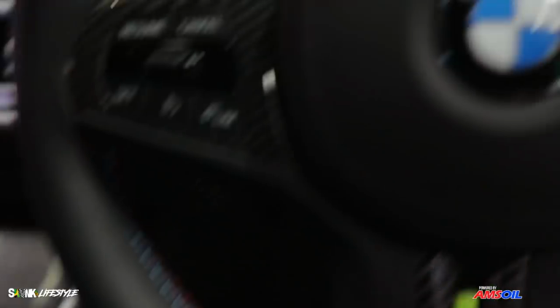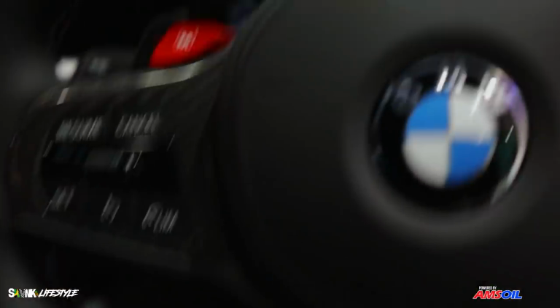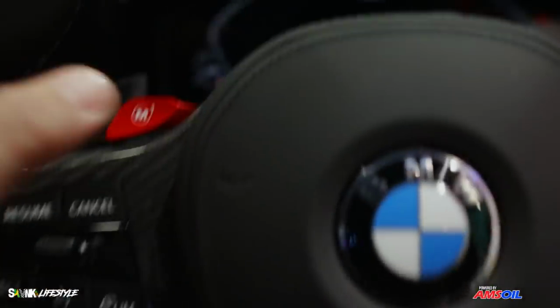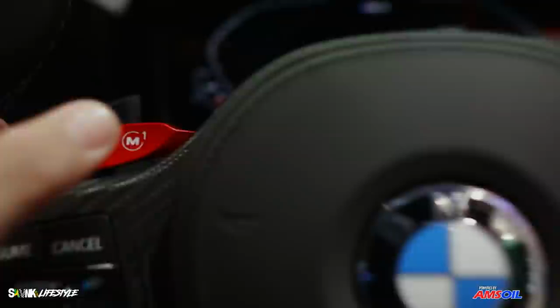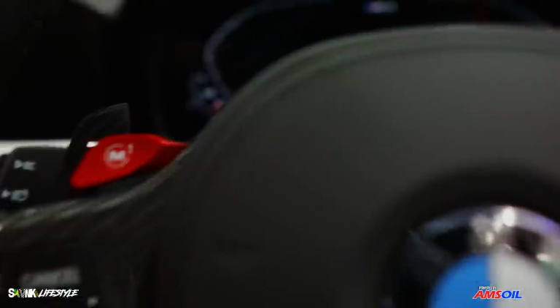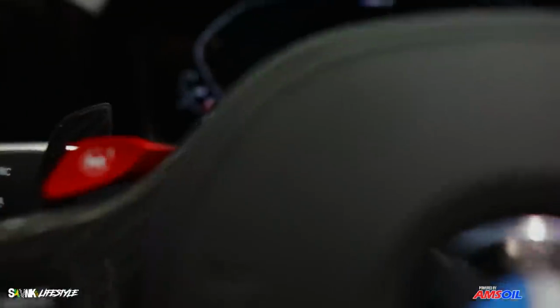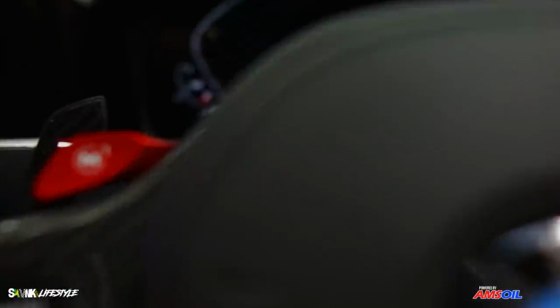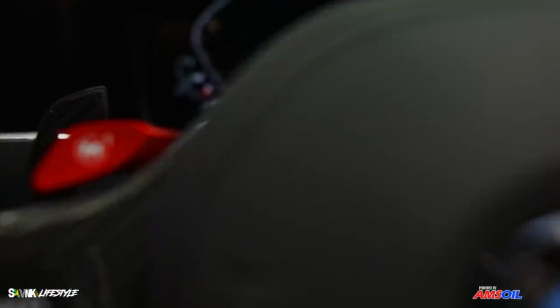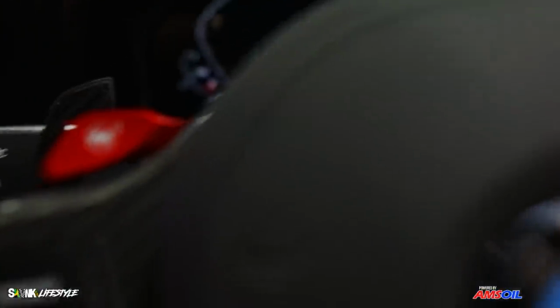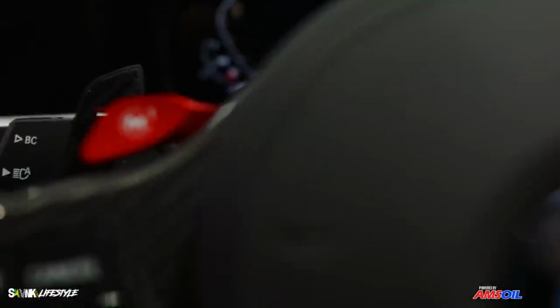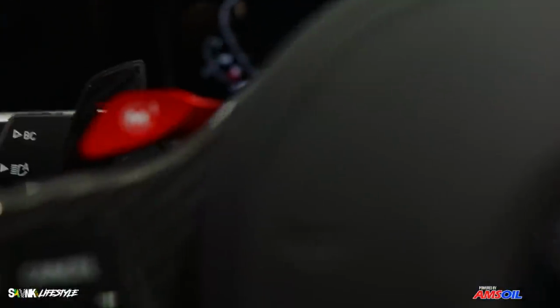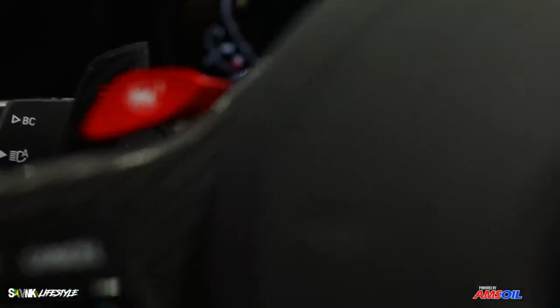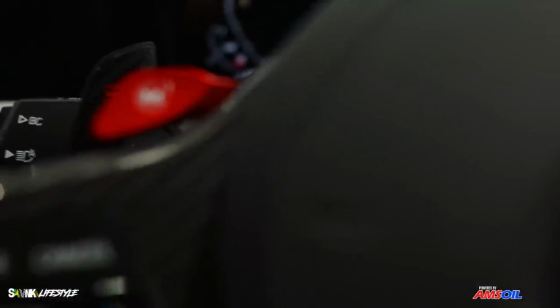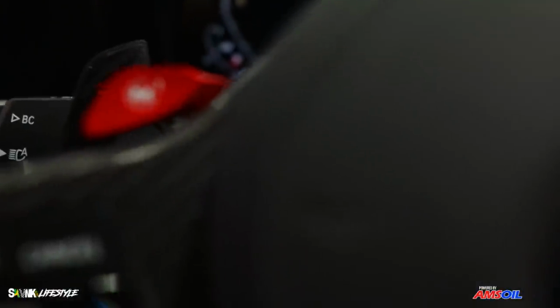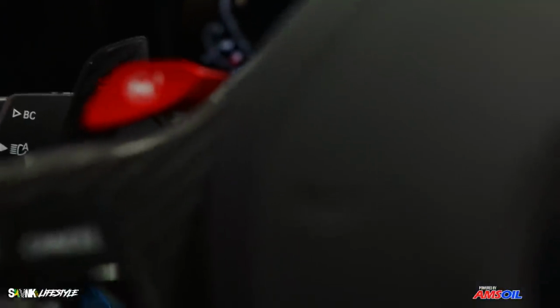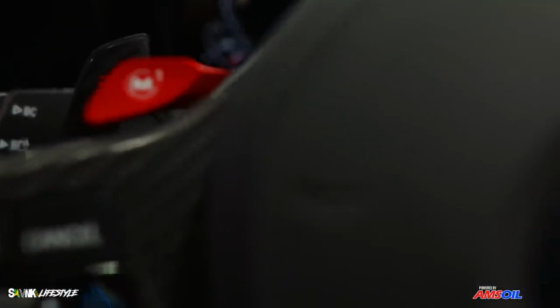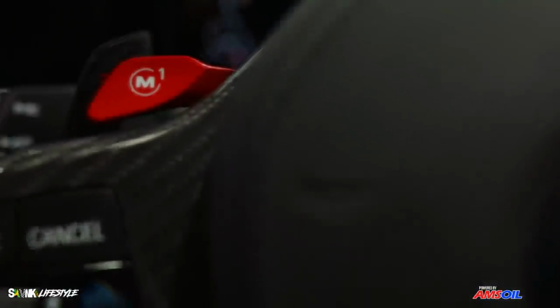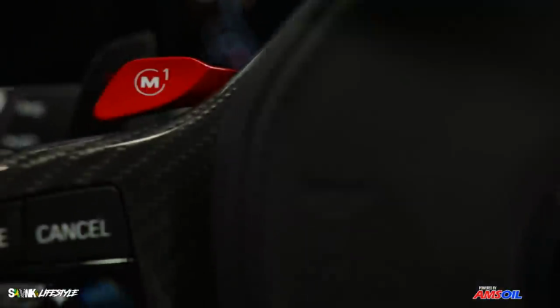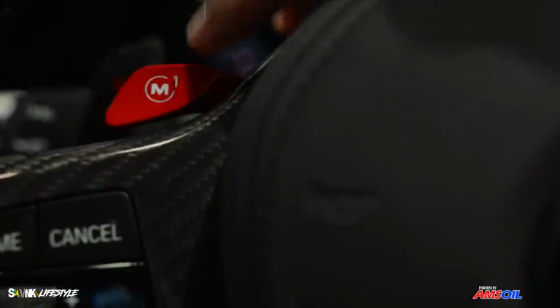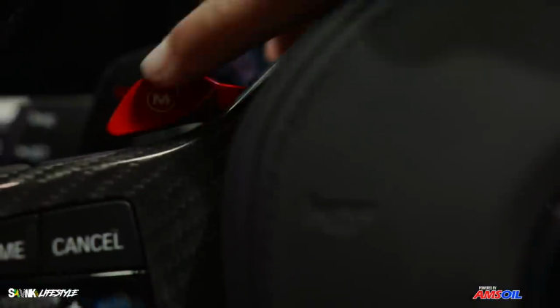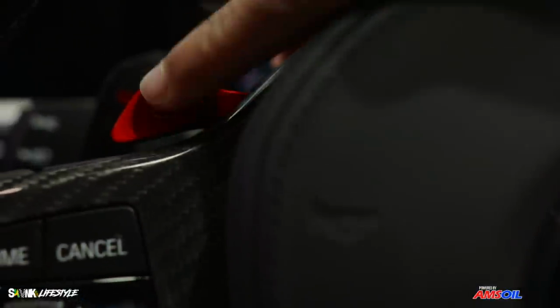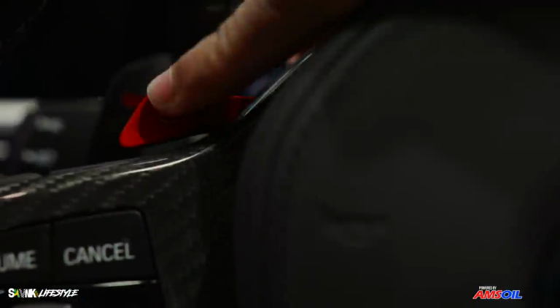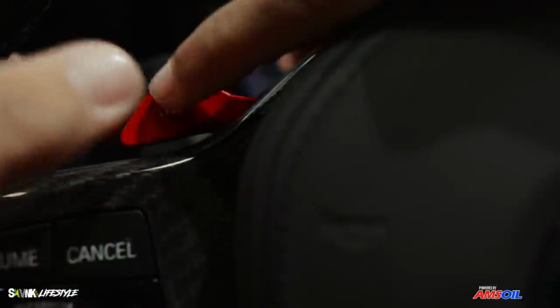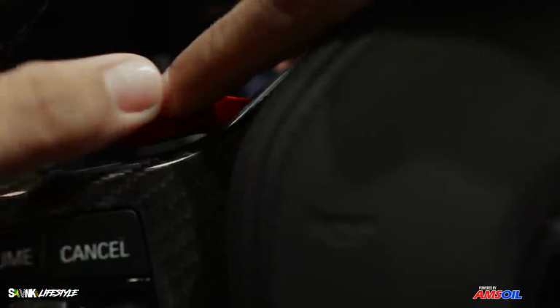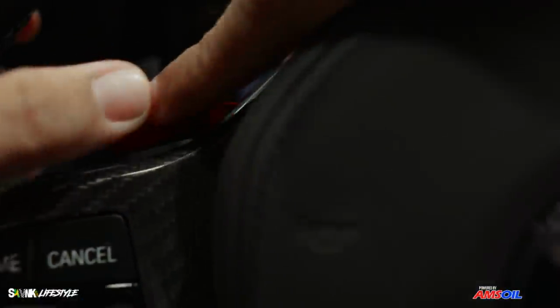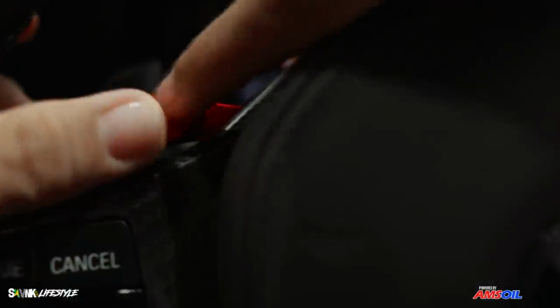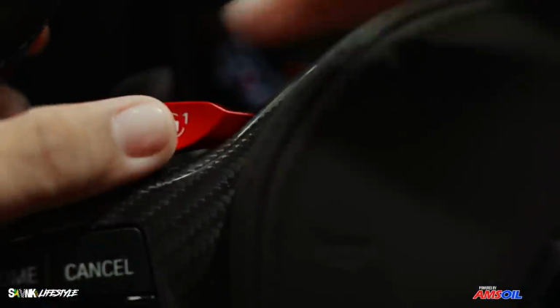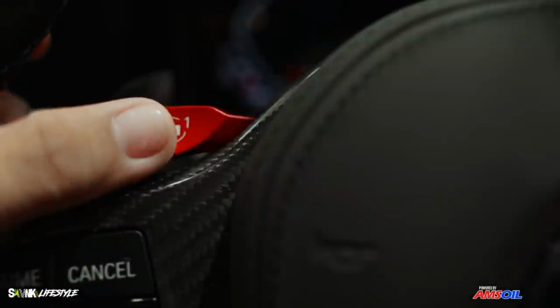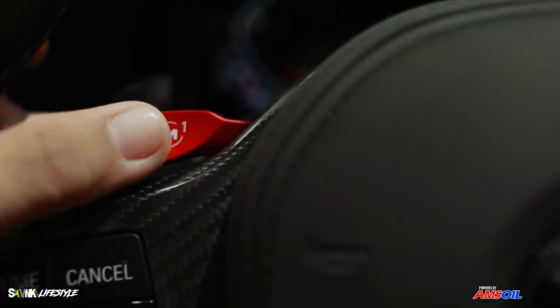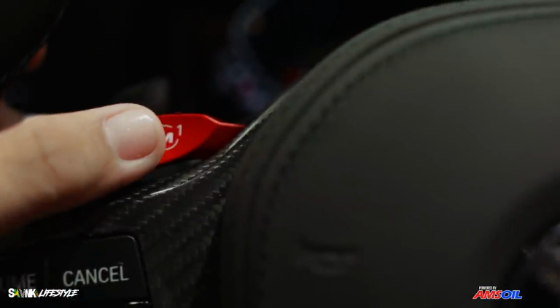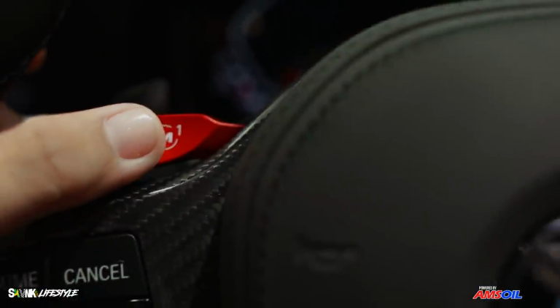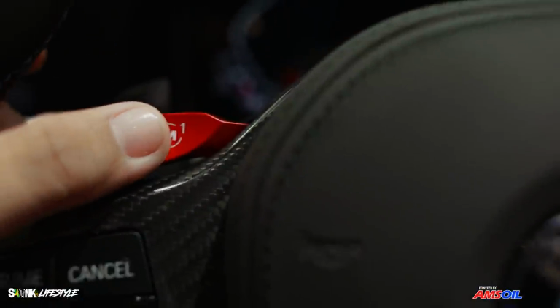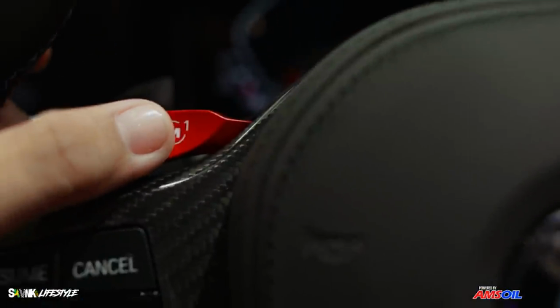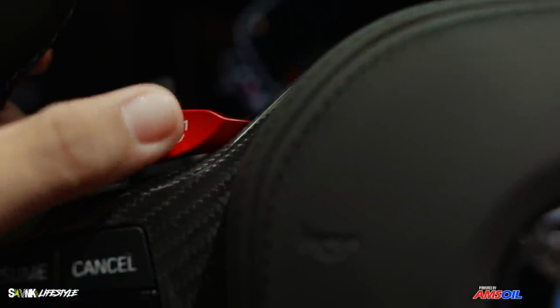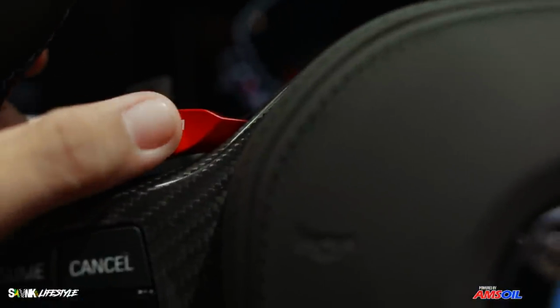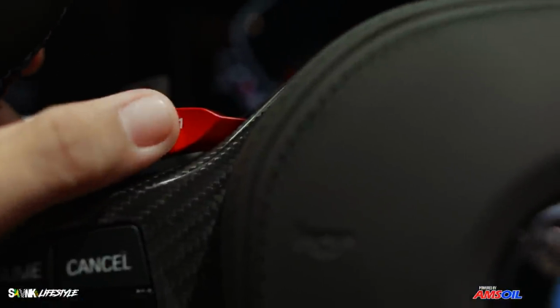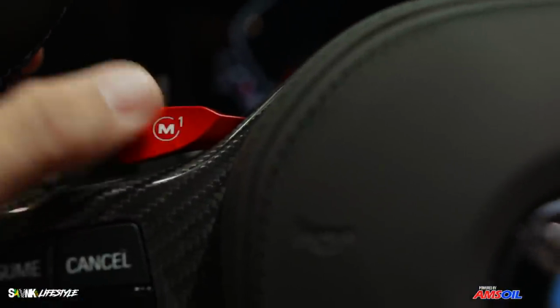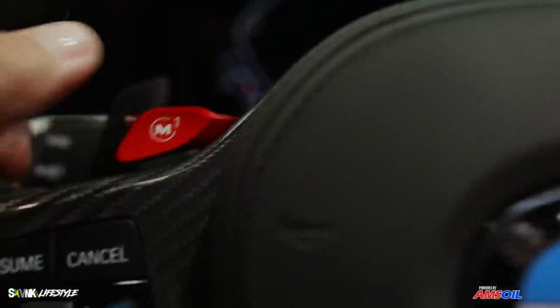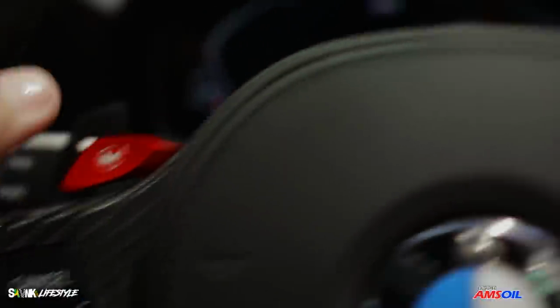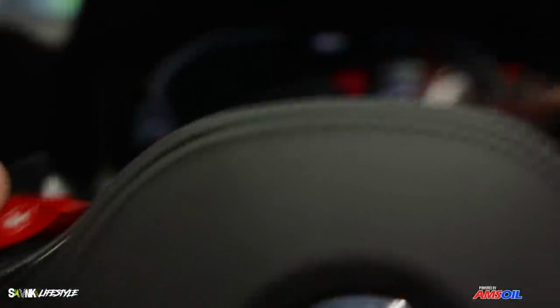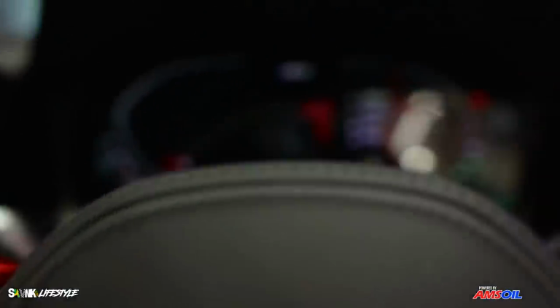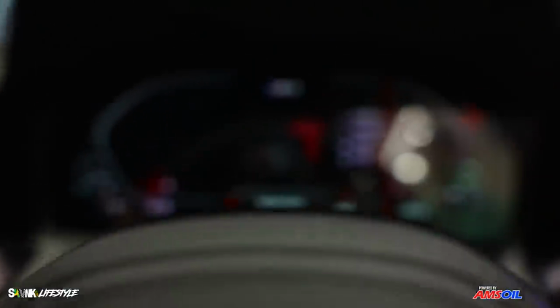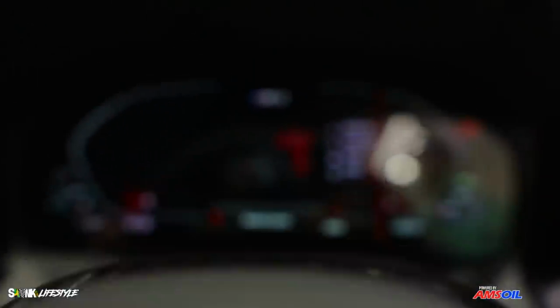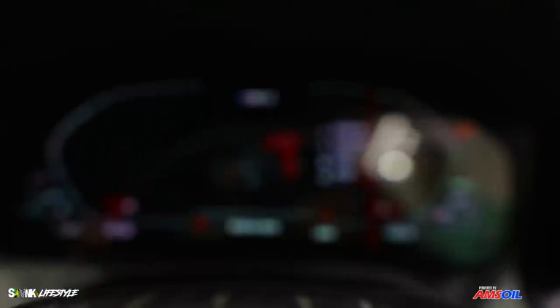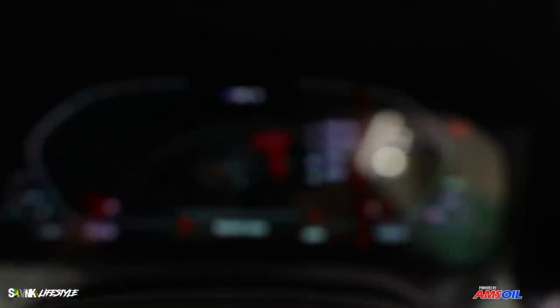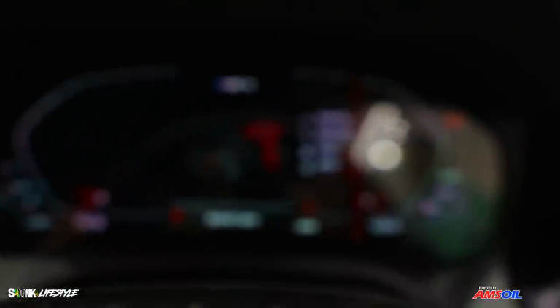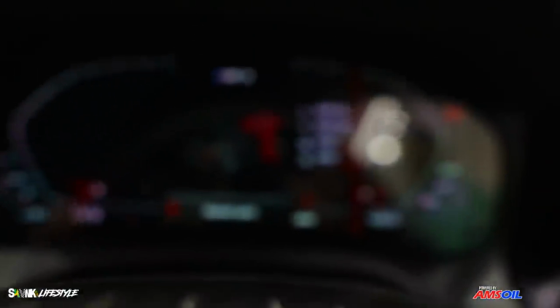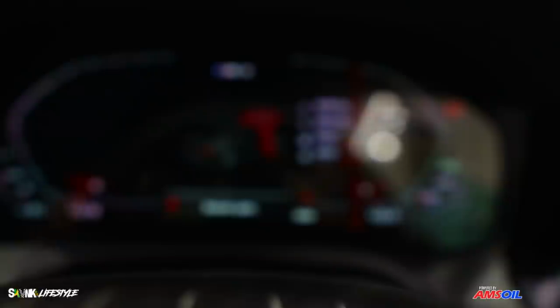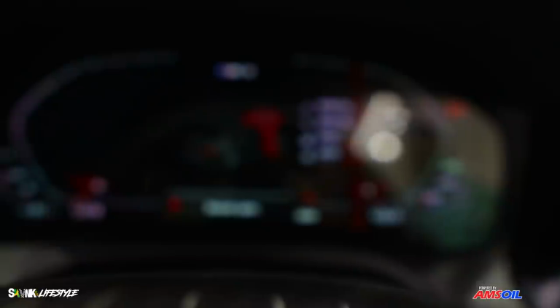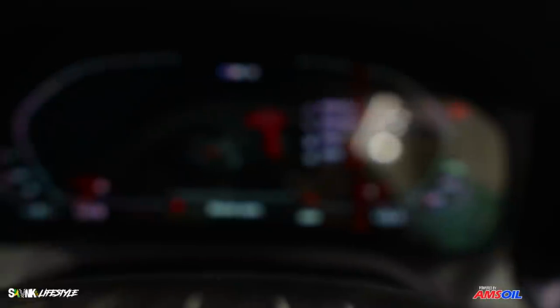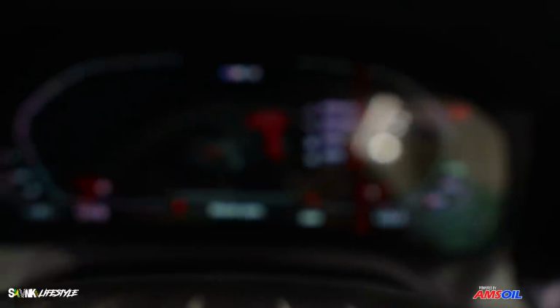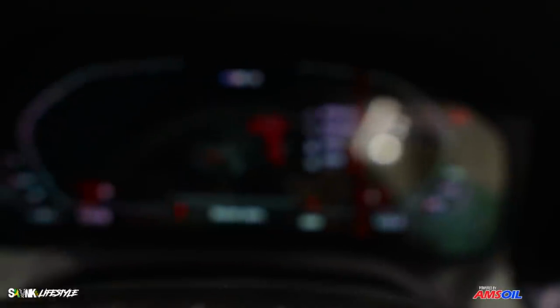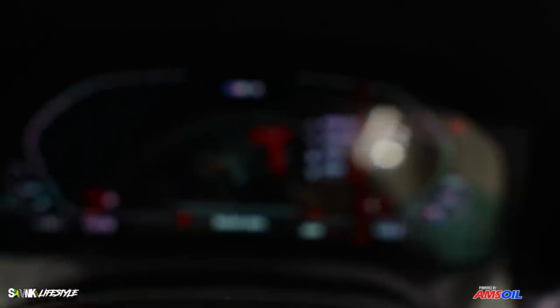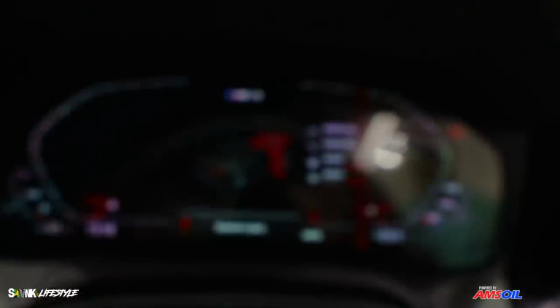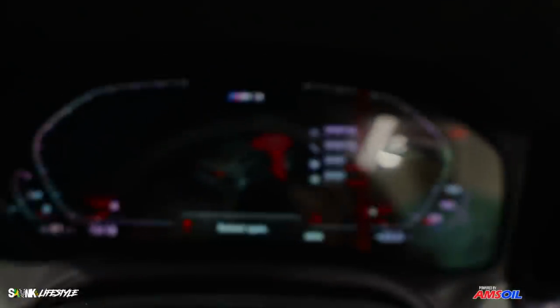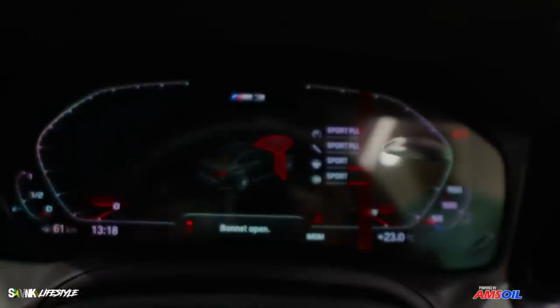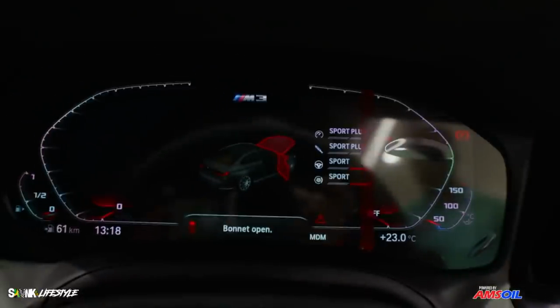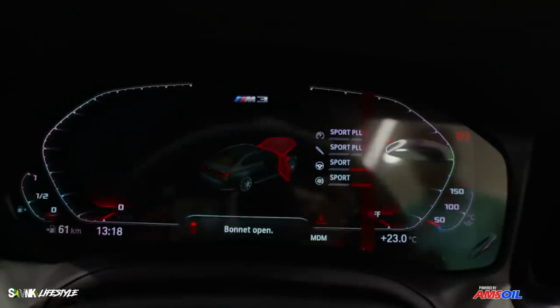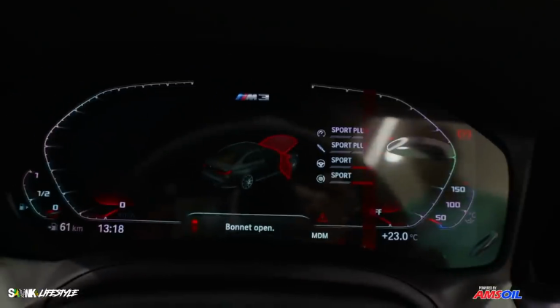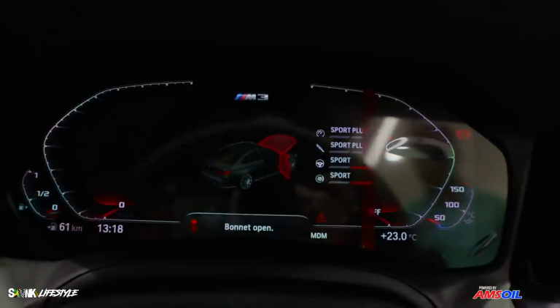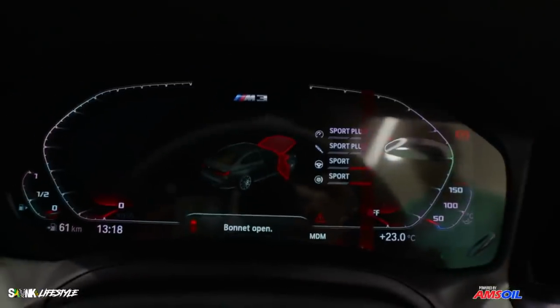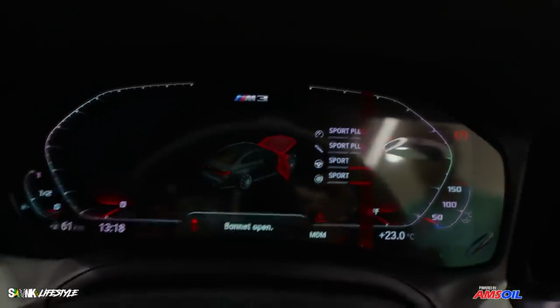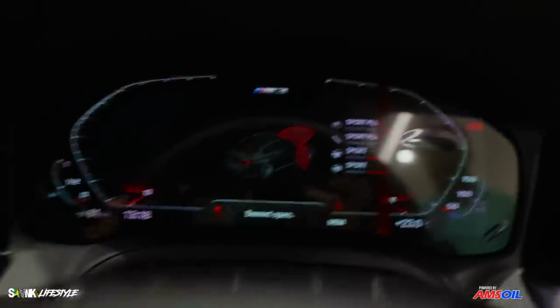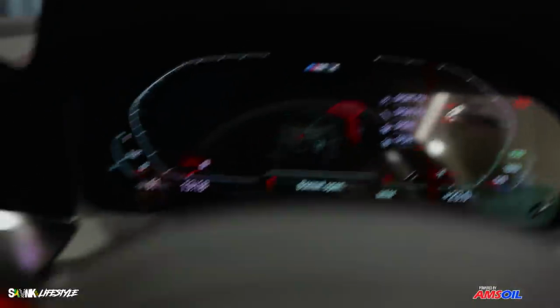When you shift the M1 button twice, you have M1 mode — everything transforms at the same time.